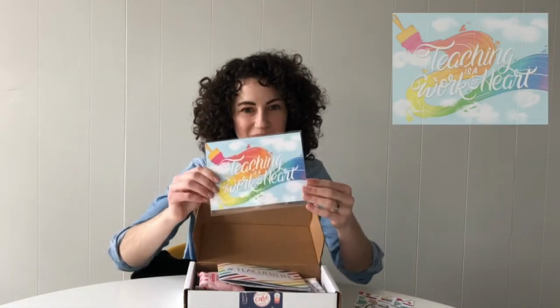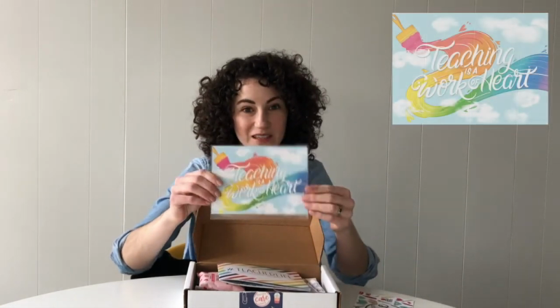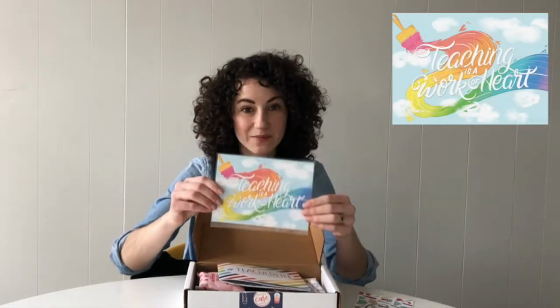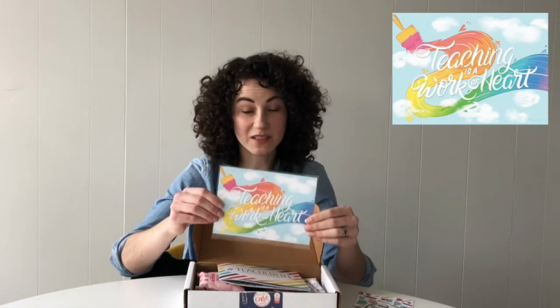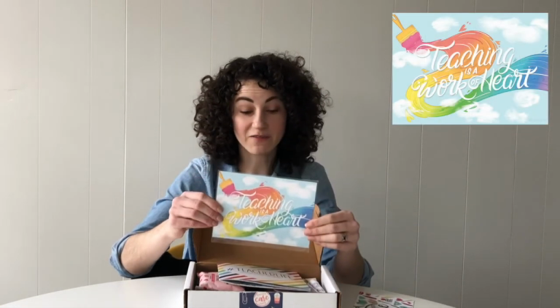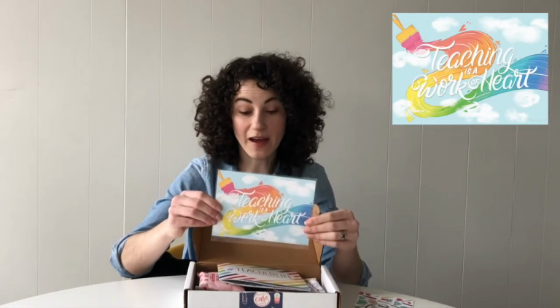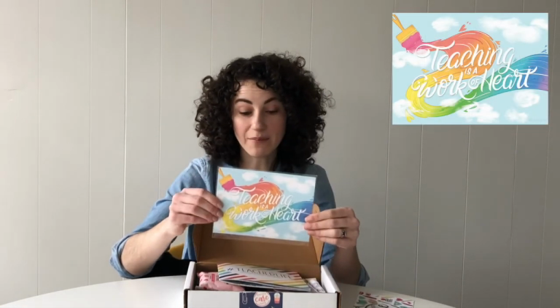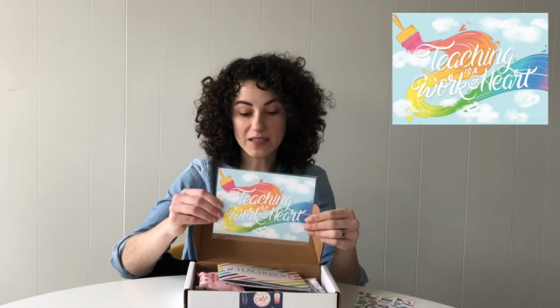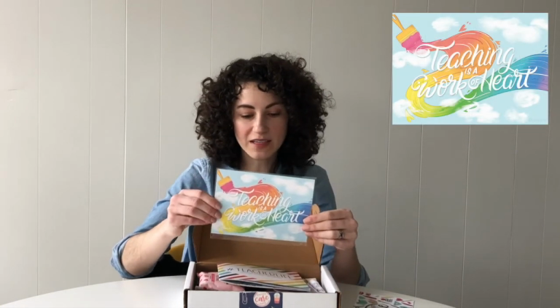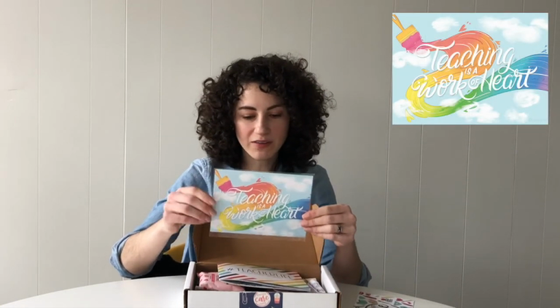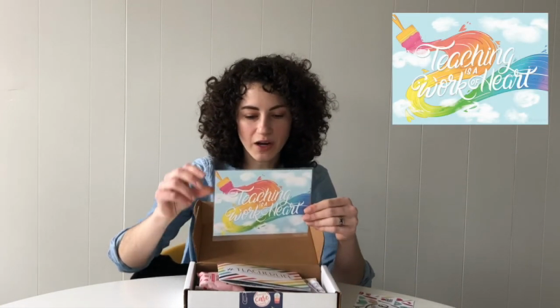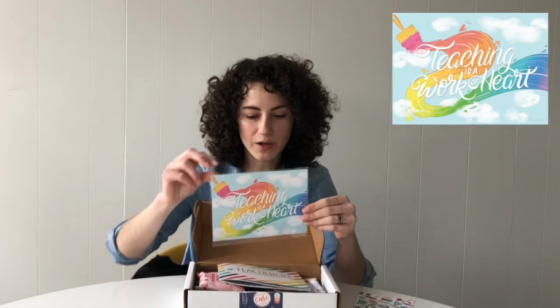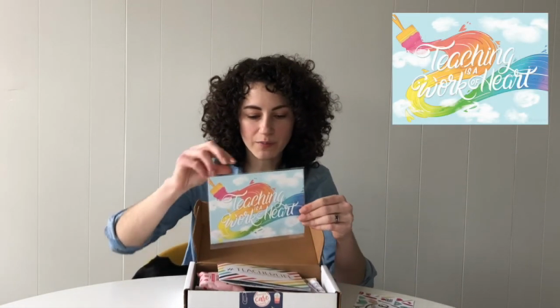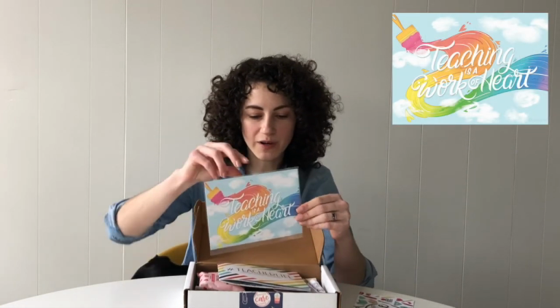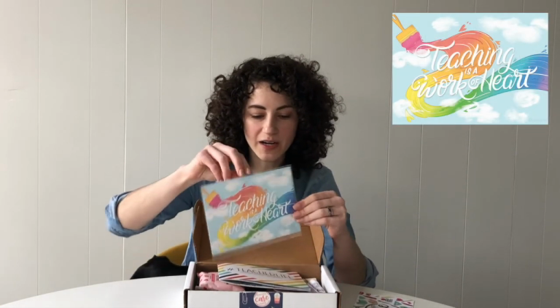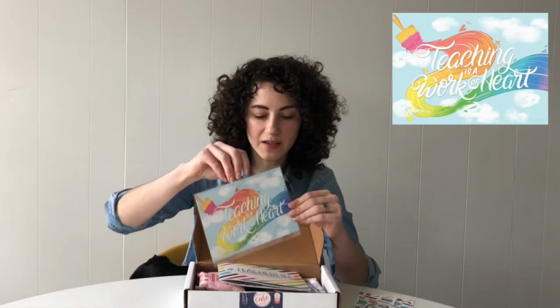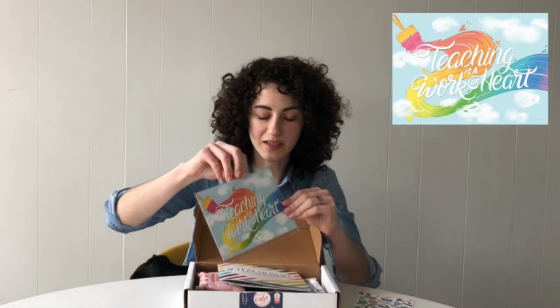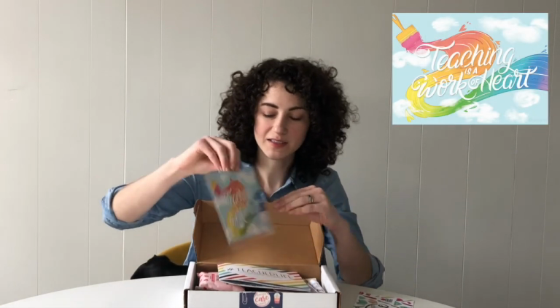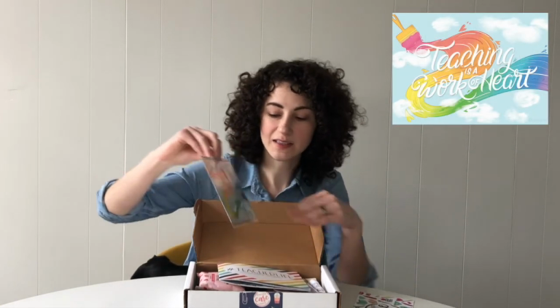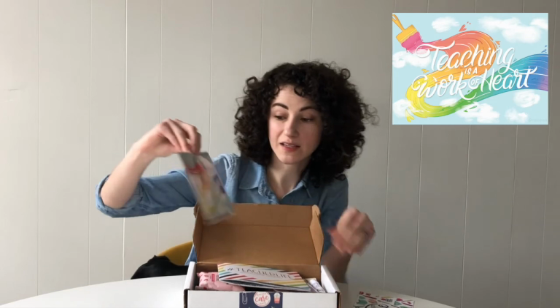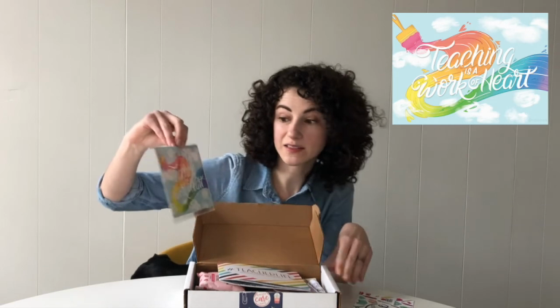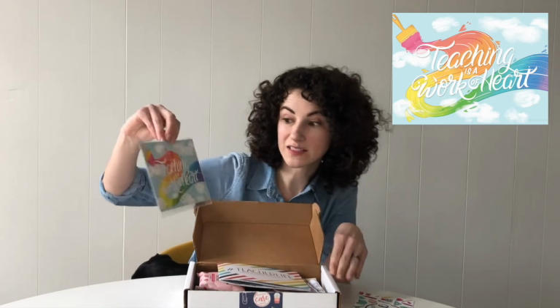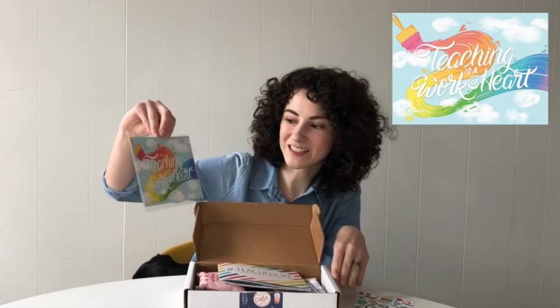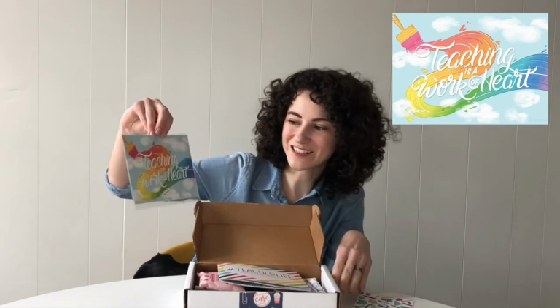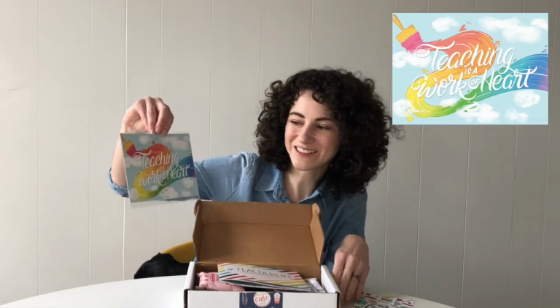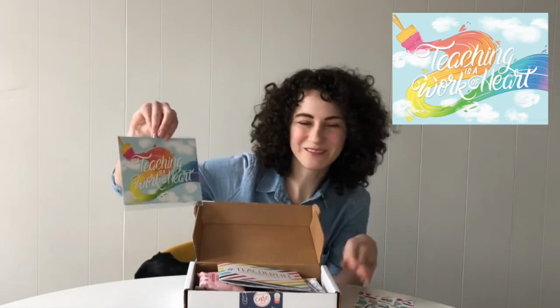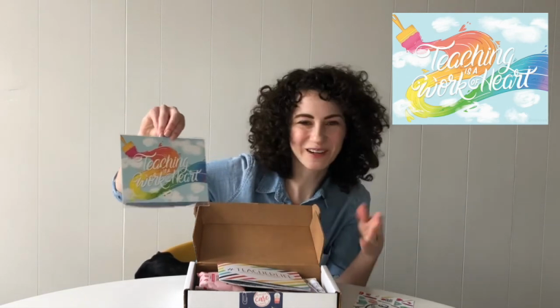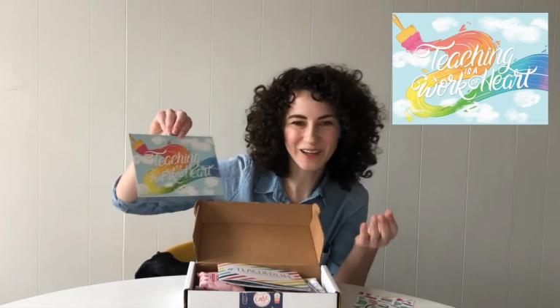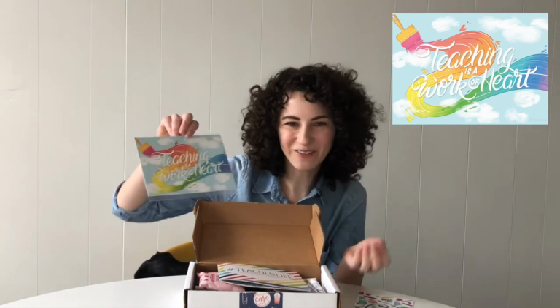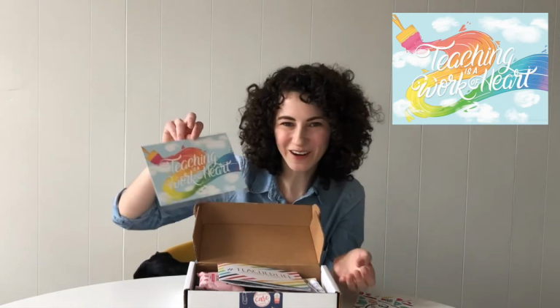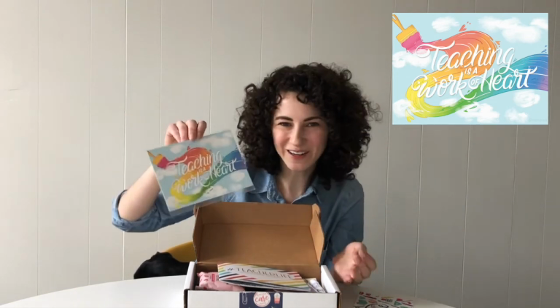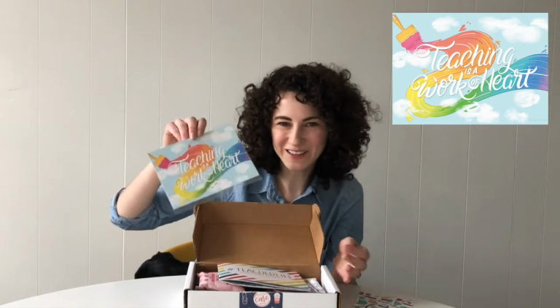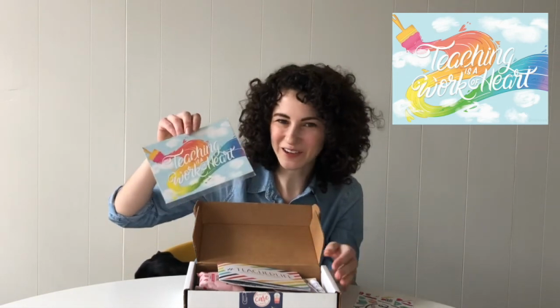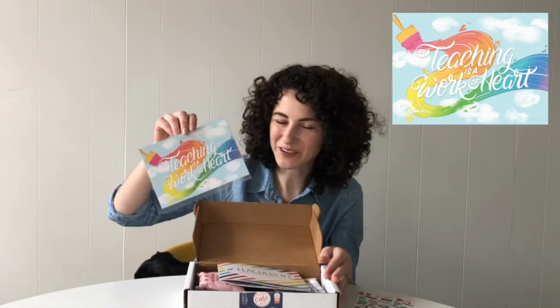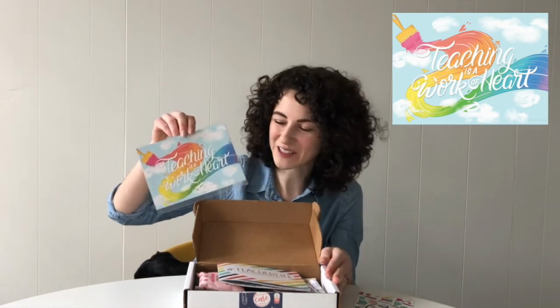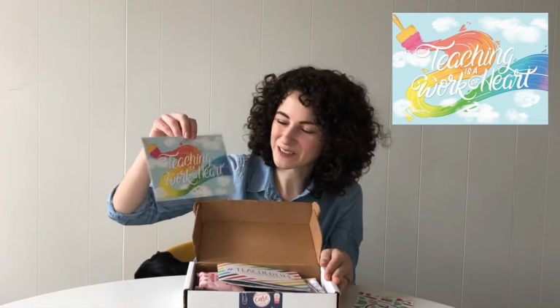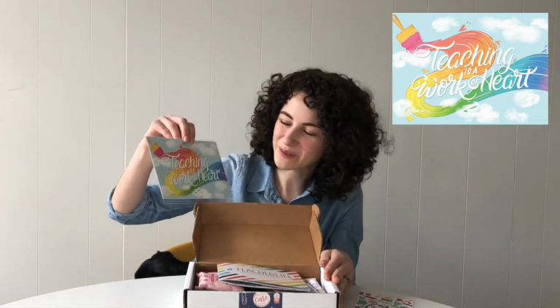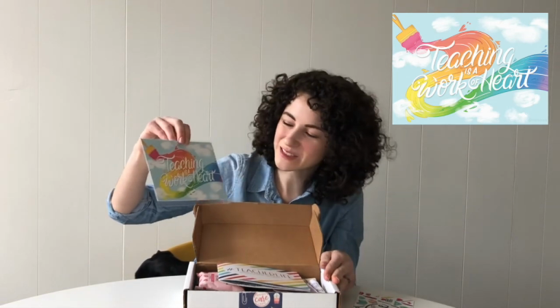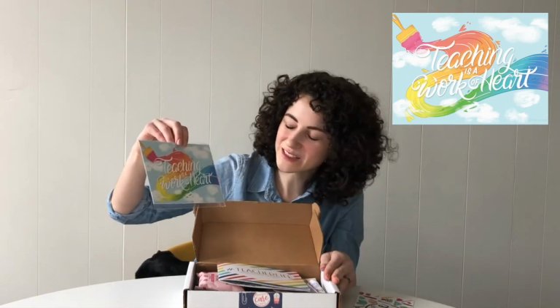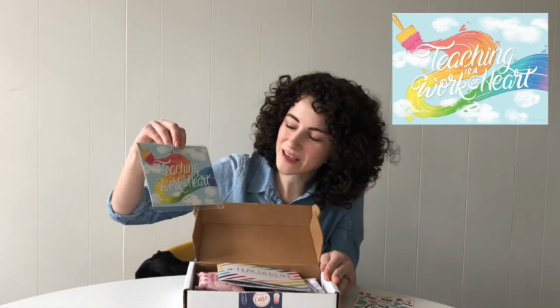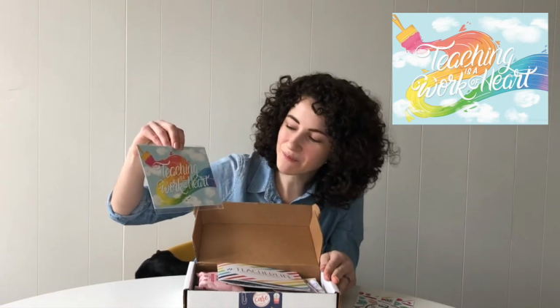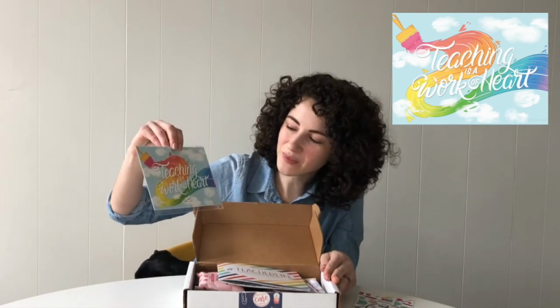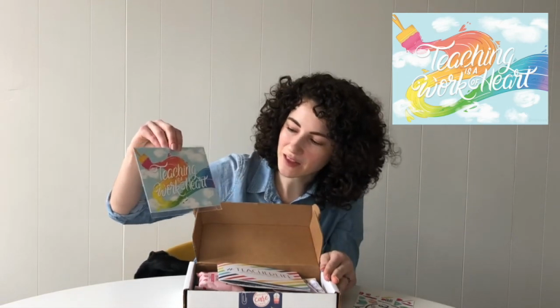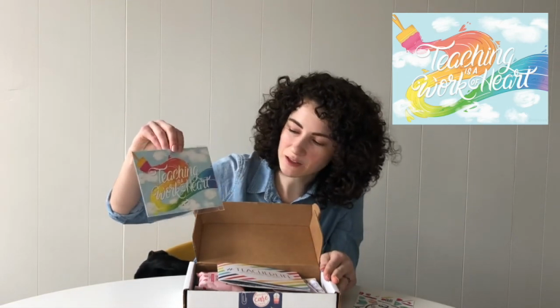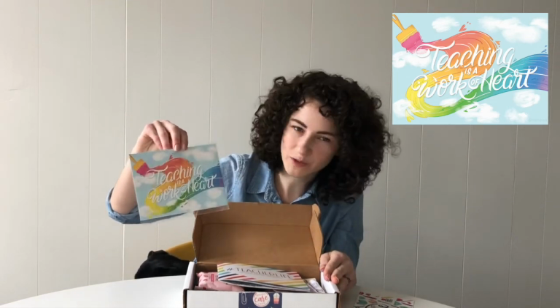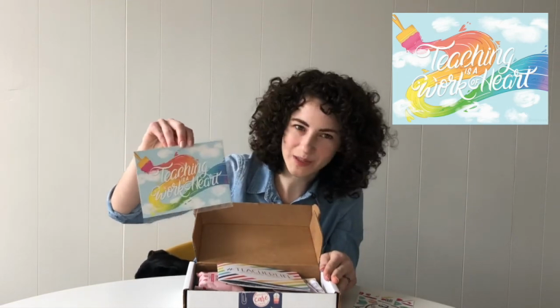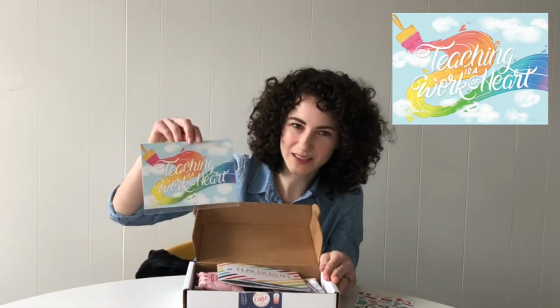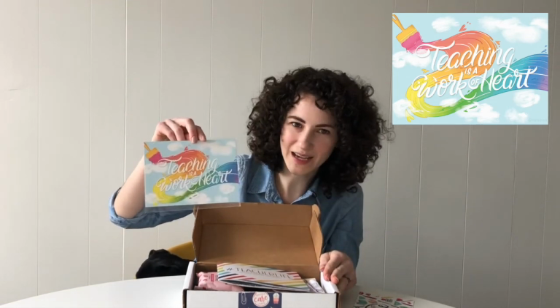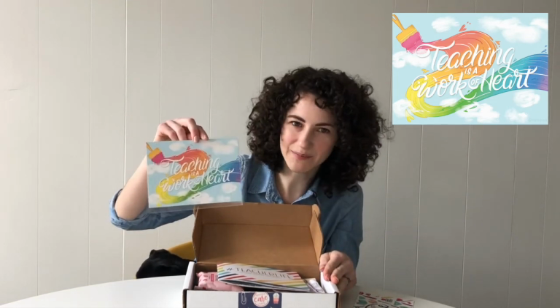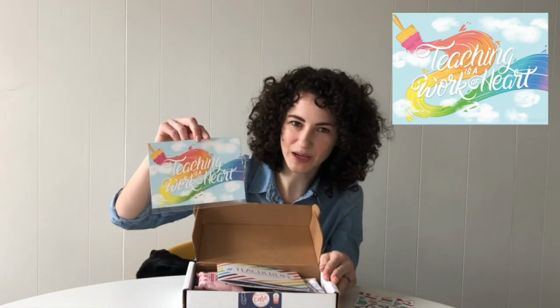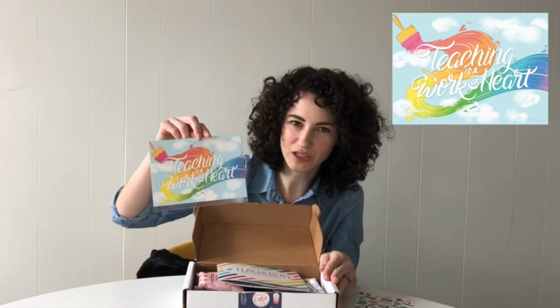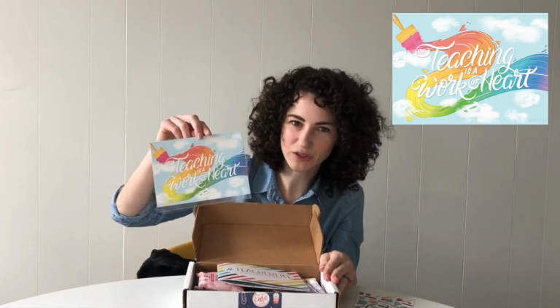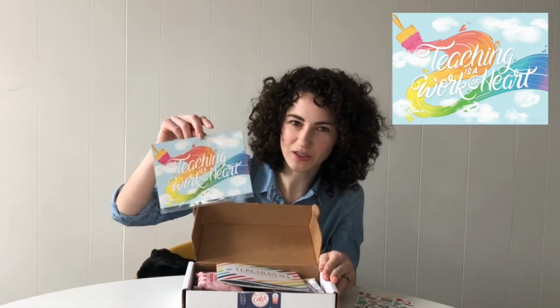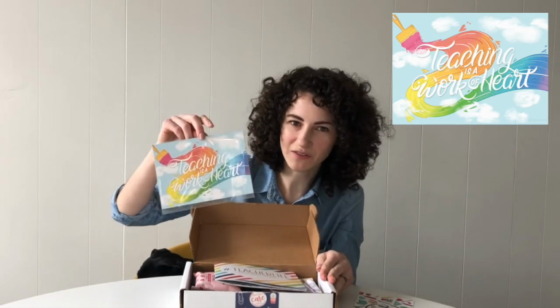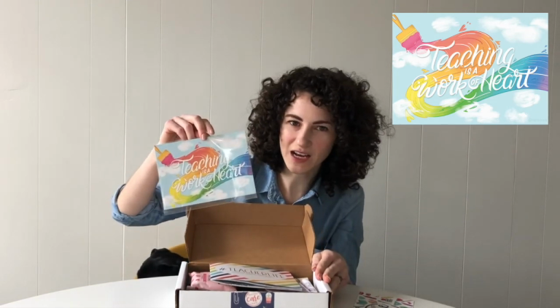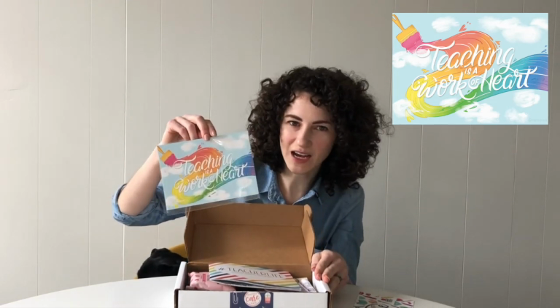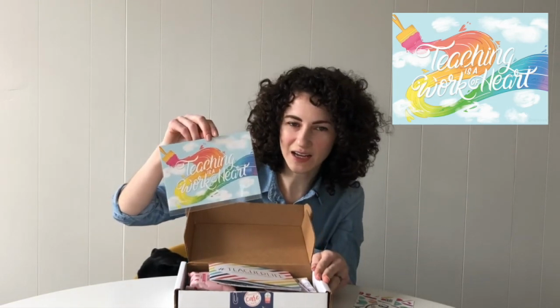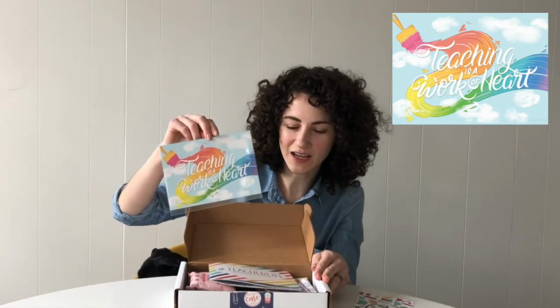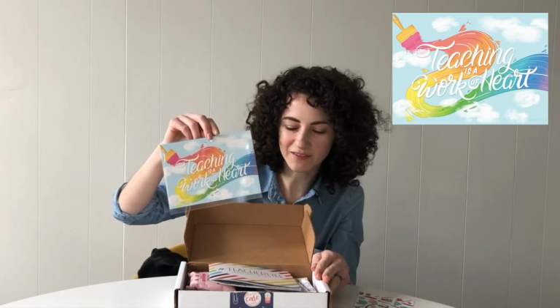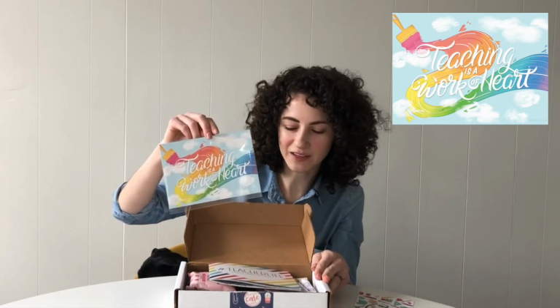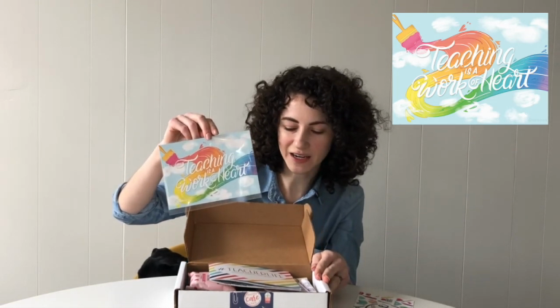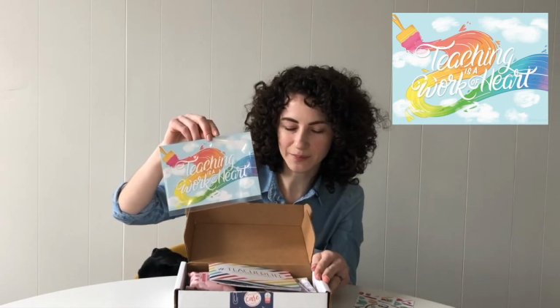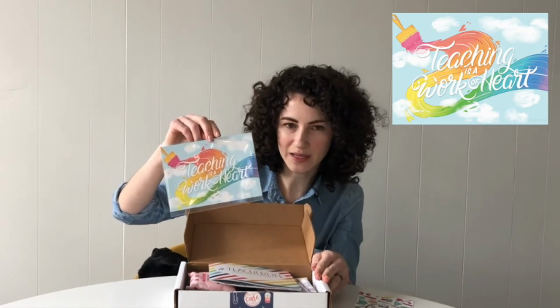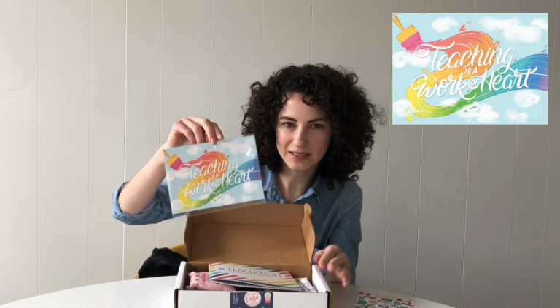We have this month's 5x7 art print that says 'Teaching is a Work of Heart' to go with this month's theme, and this was designed by Josephine Ung of Letterpiece.